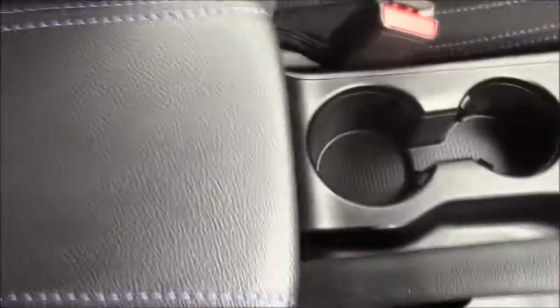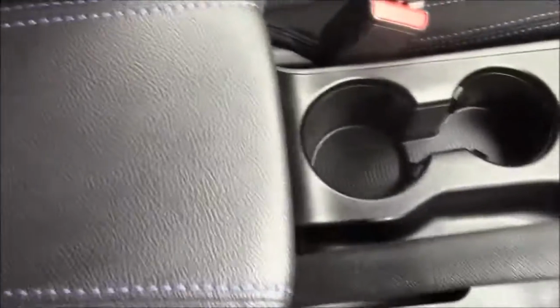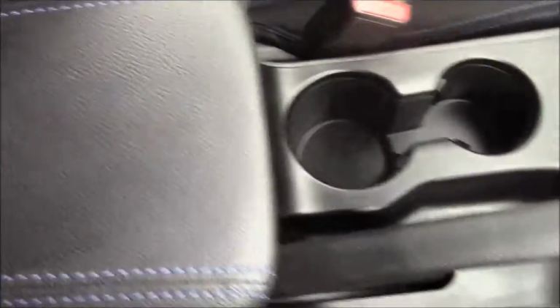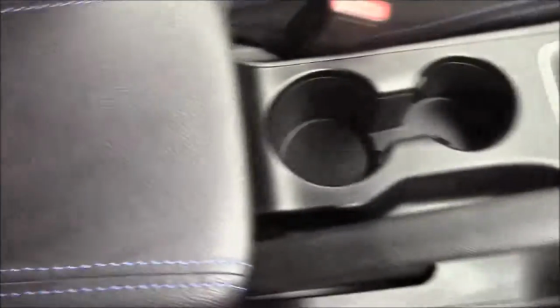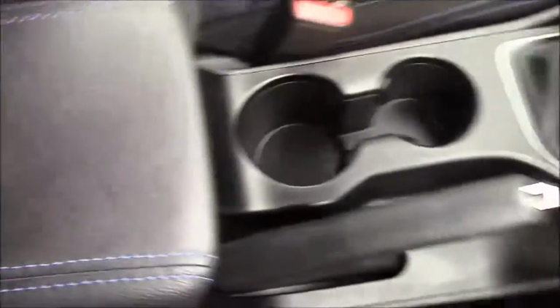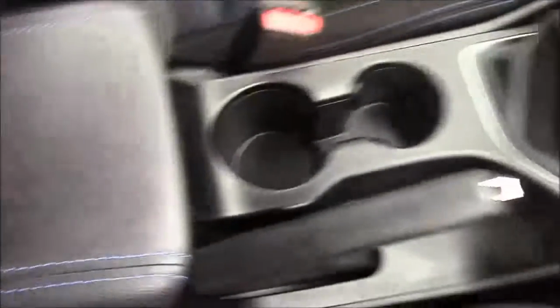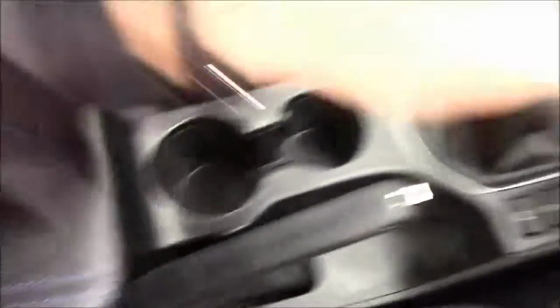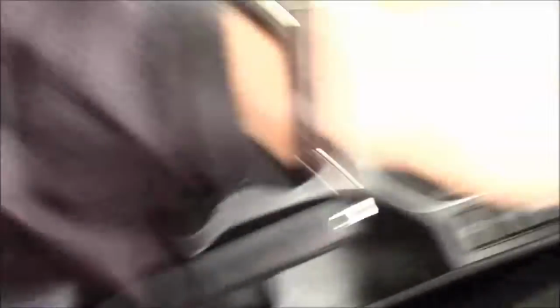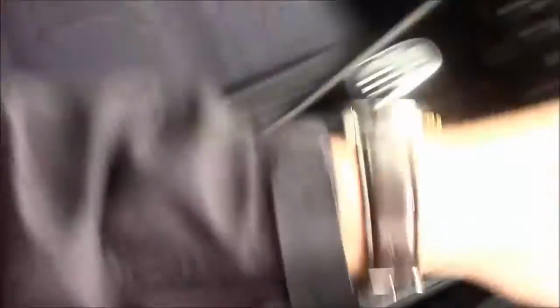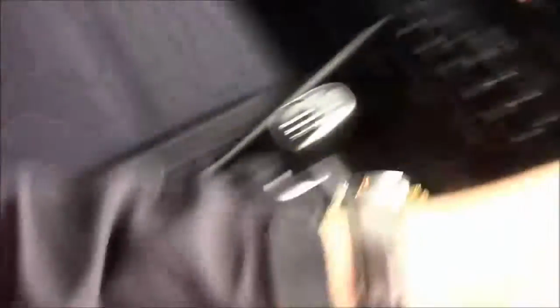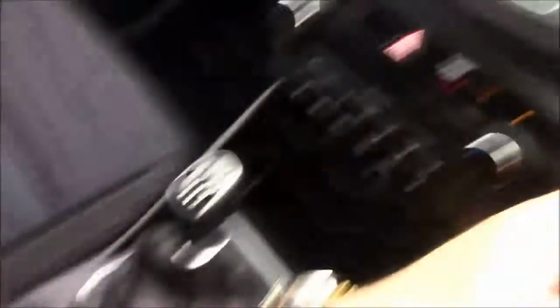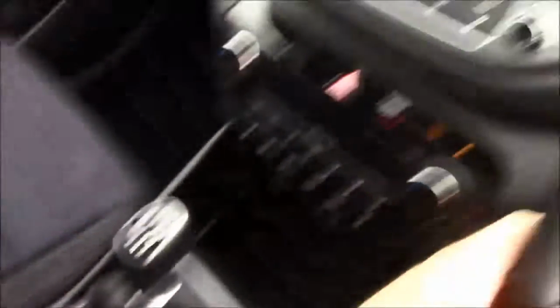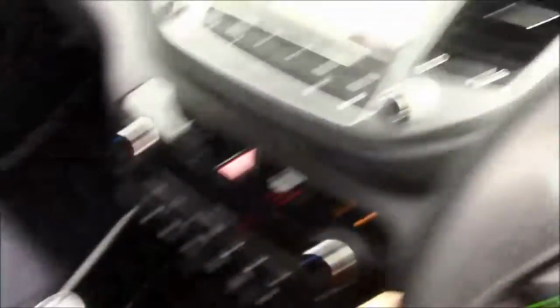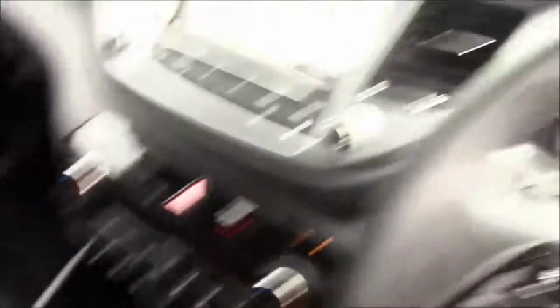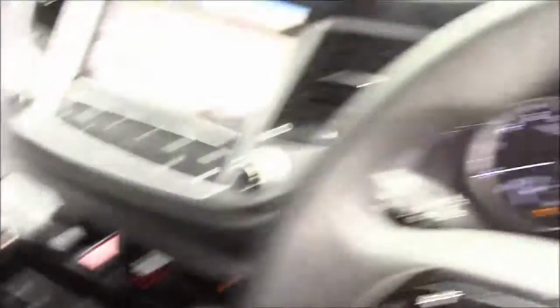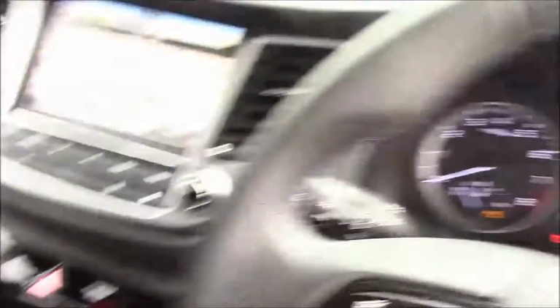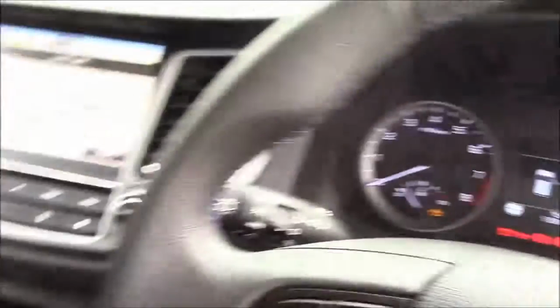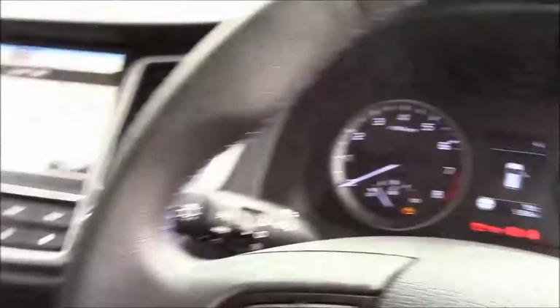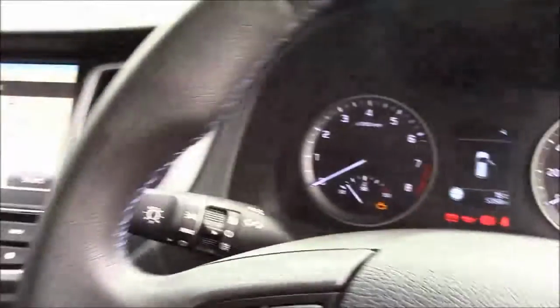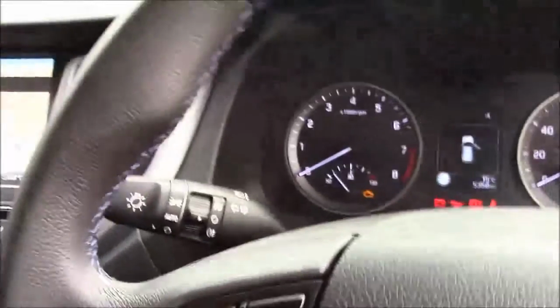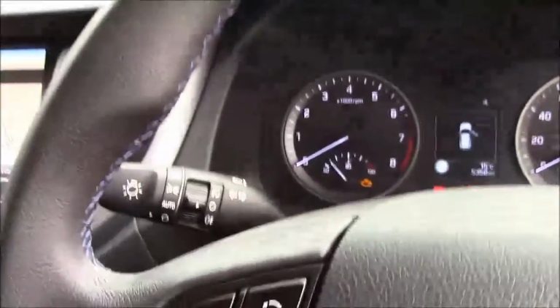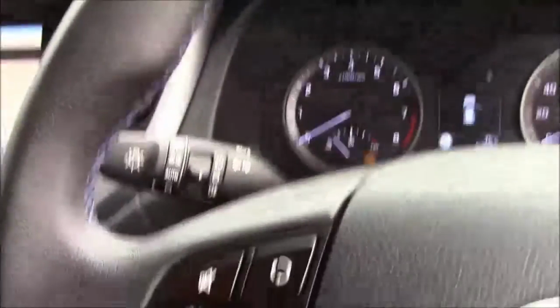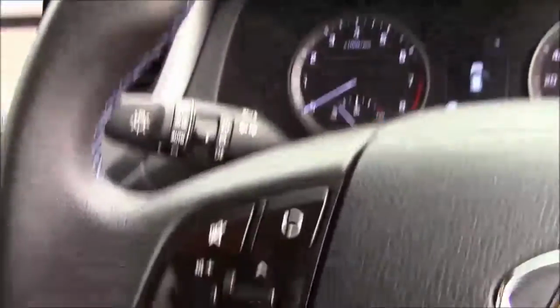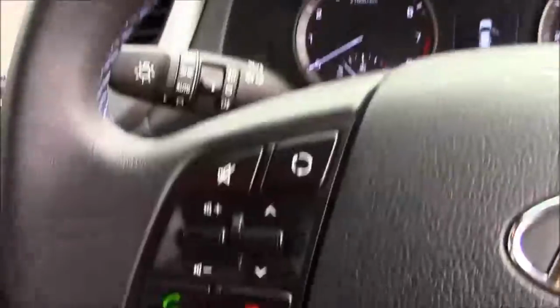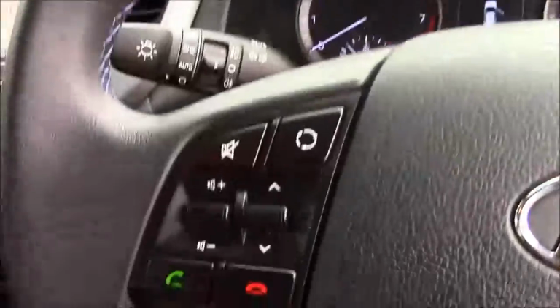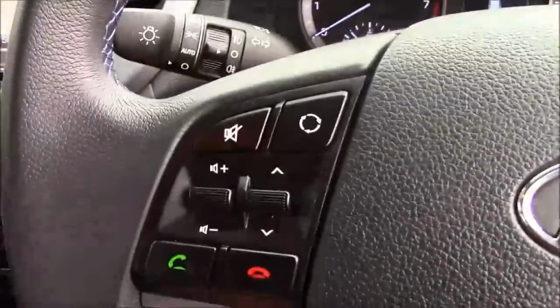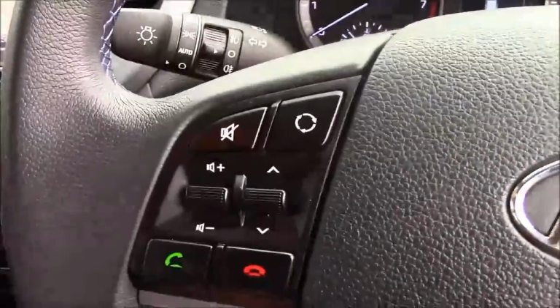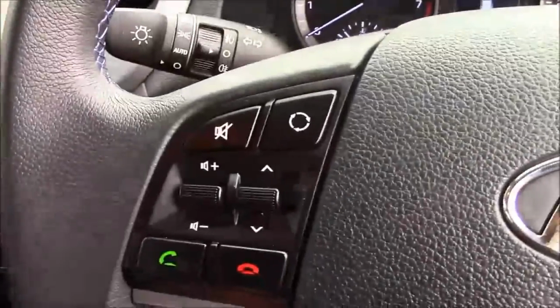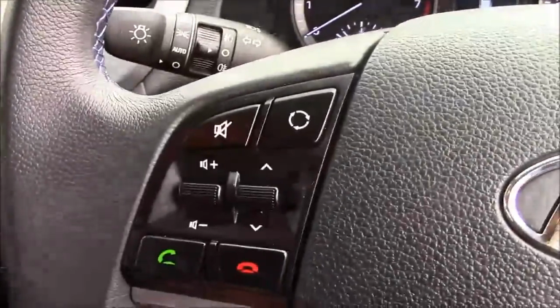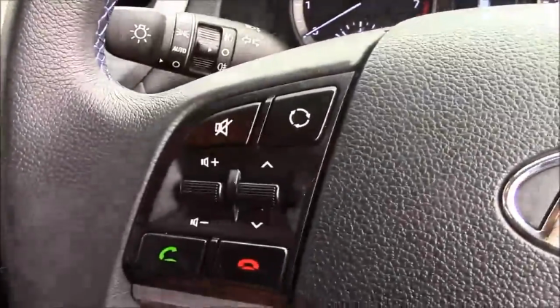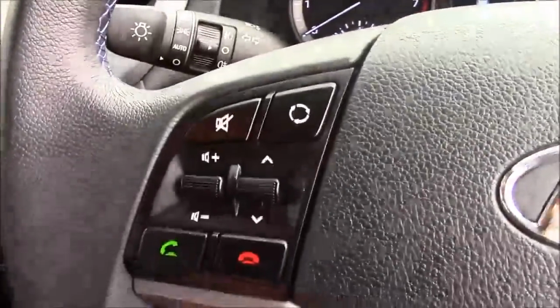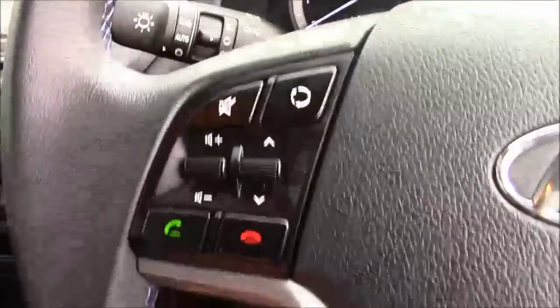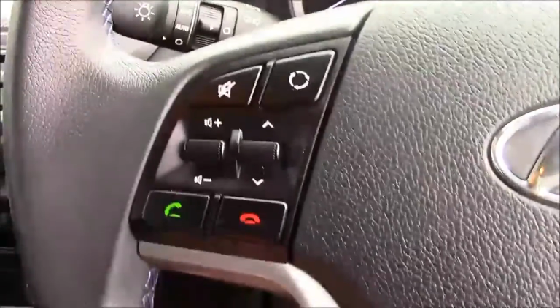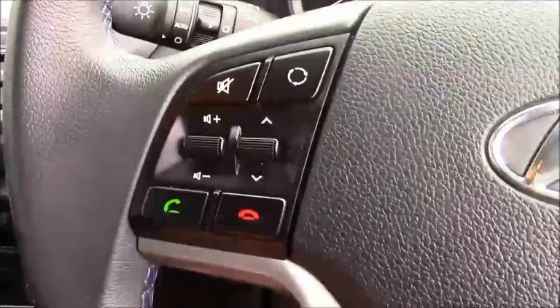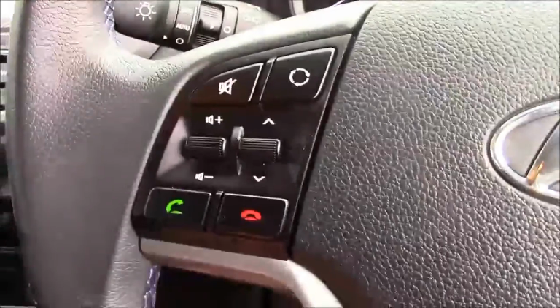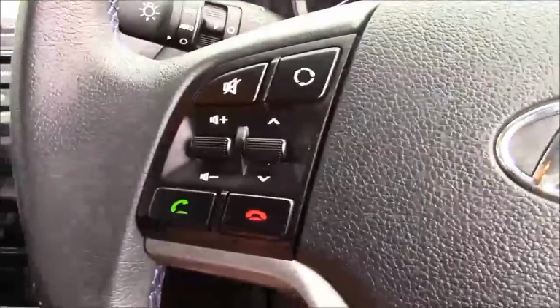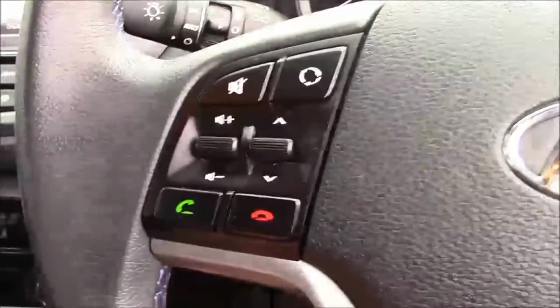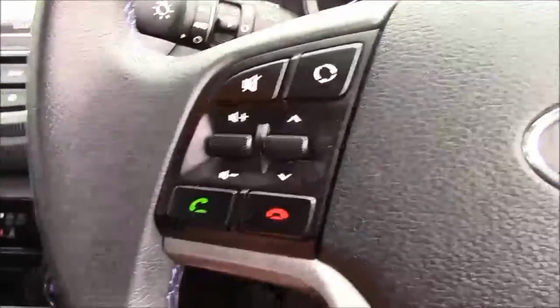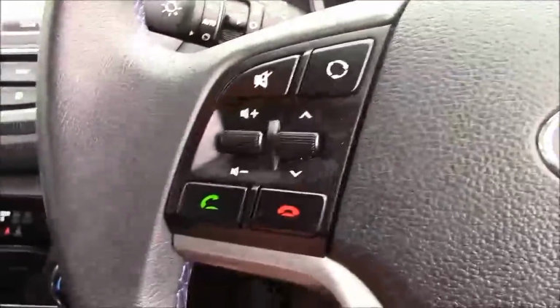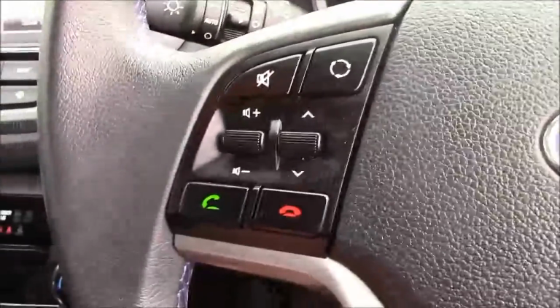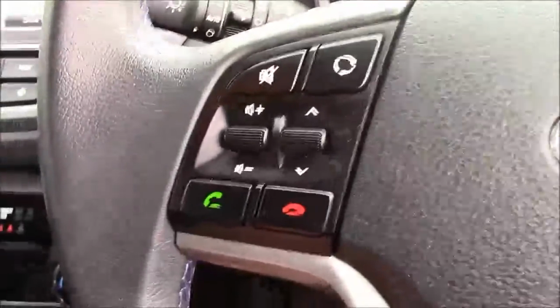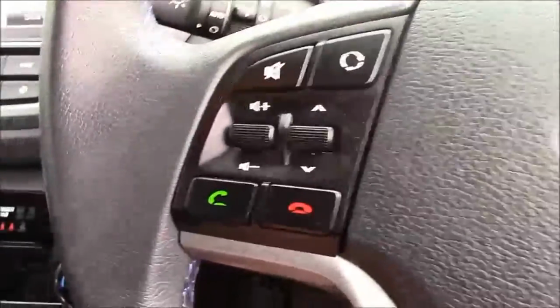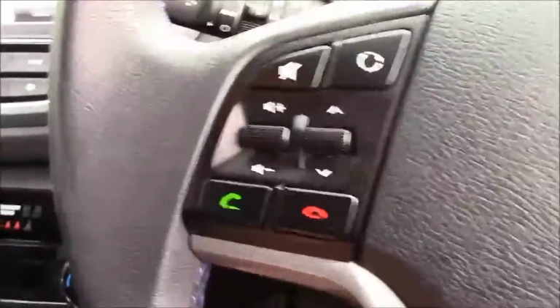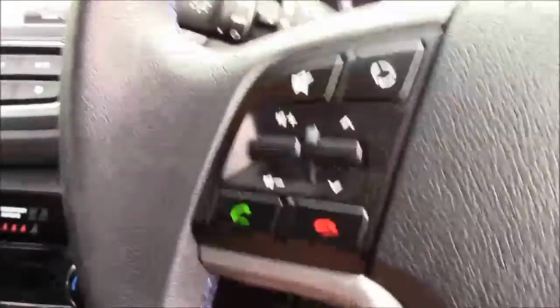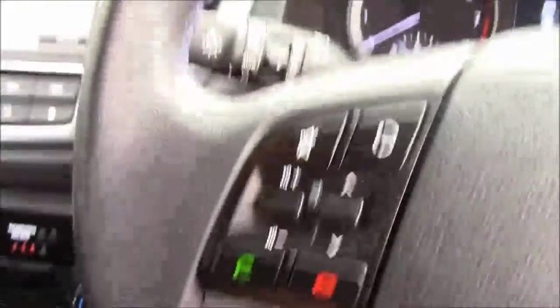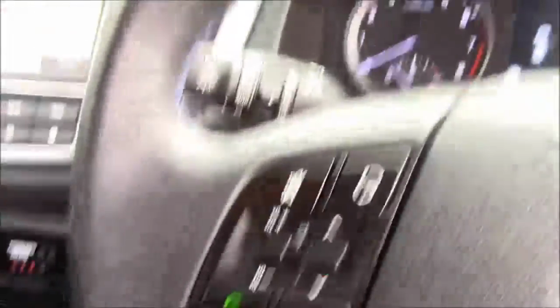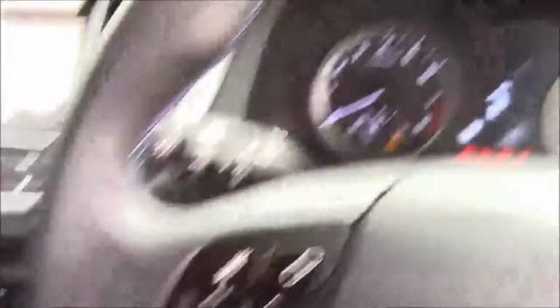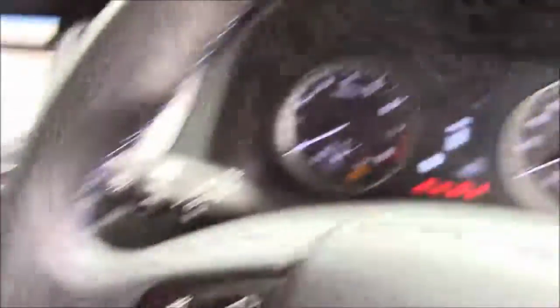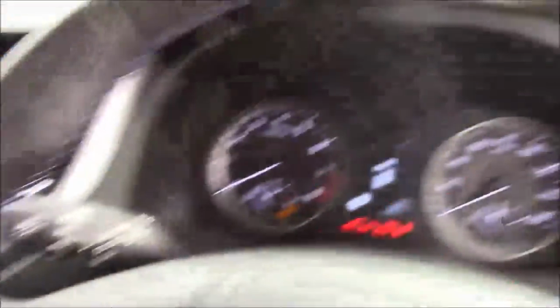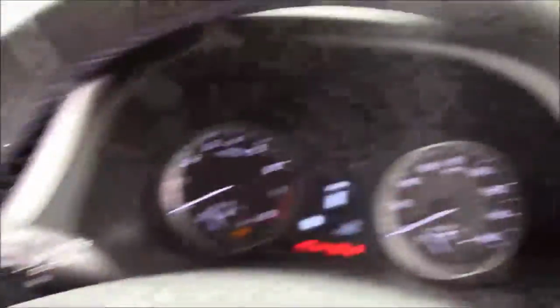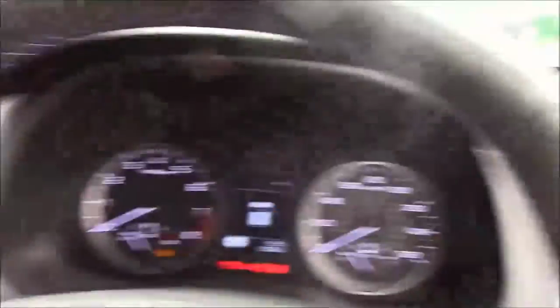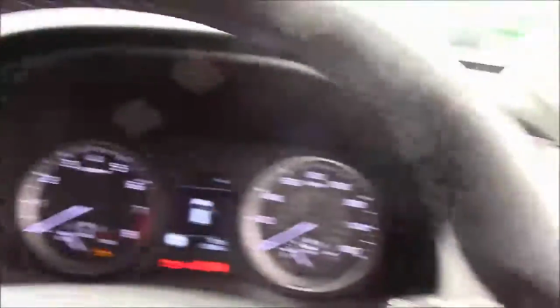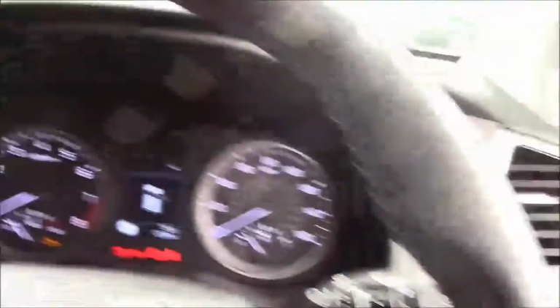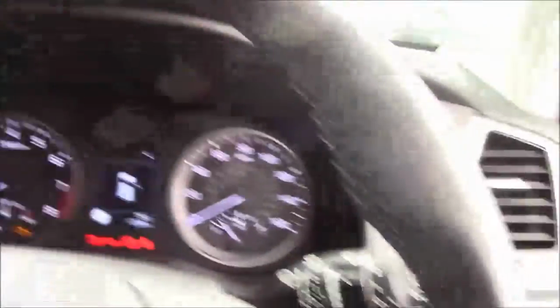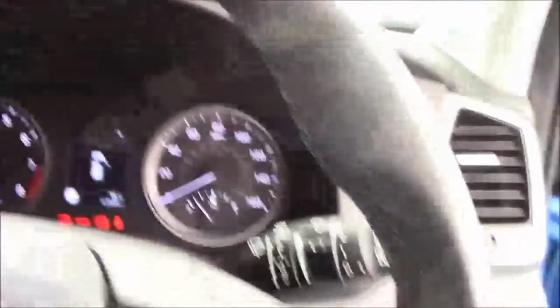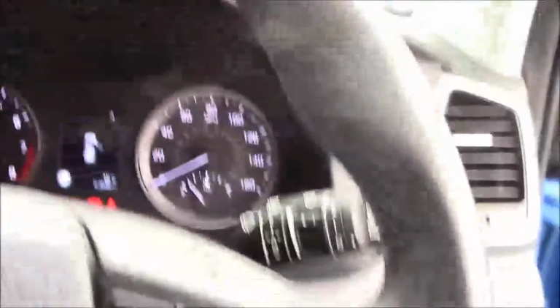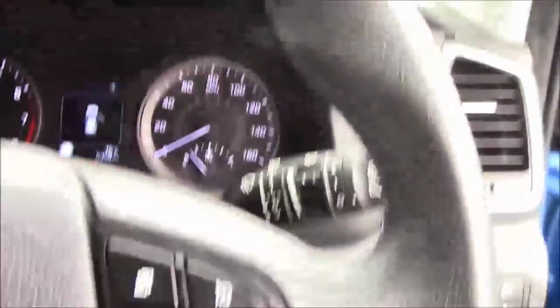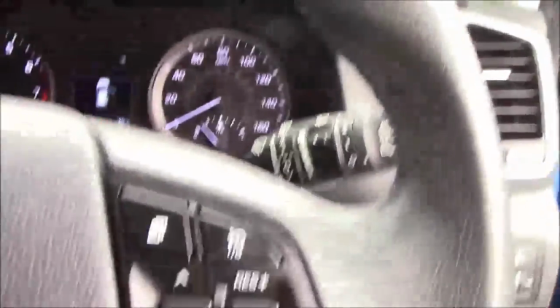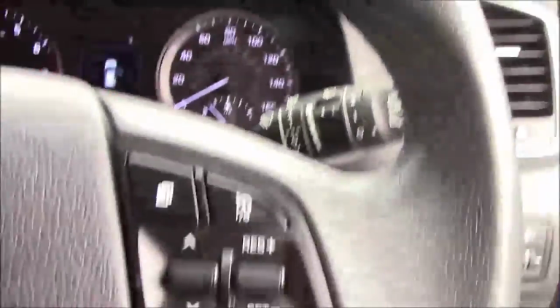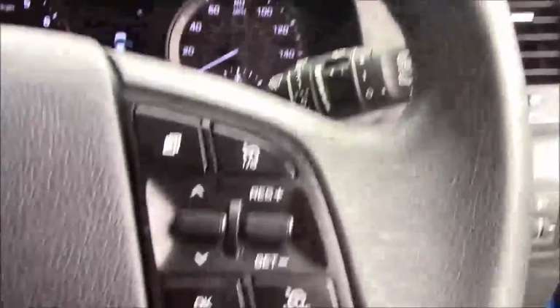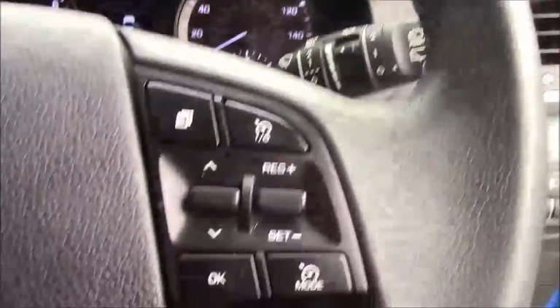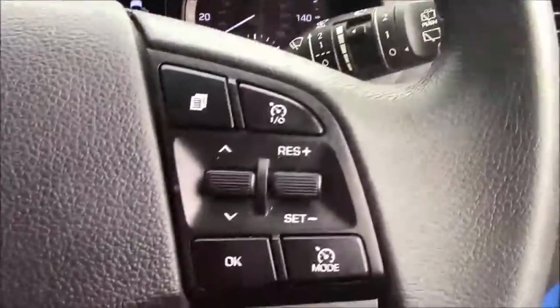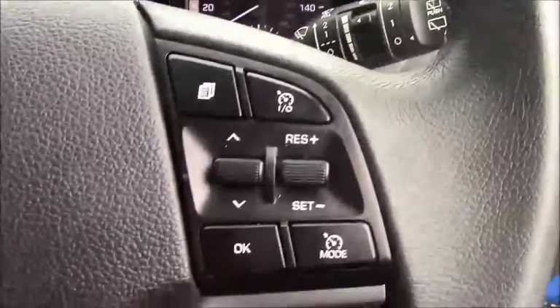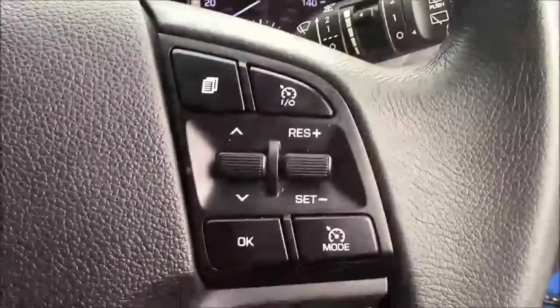Moving onto the steering wheel, on the left-hand side you'll find your mounted audio controls along with your Bluetooth connectivity. And on the right-hand side, we have everything to do with your cruise control.